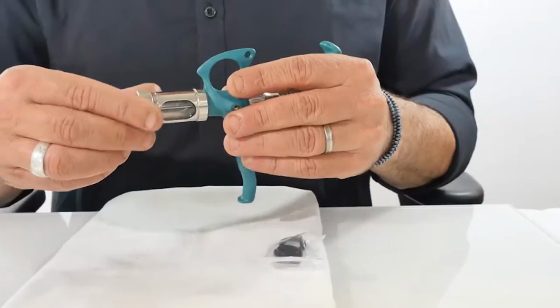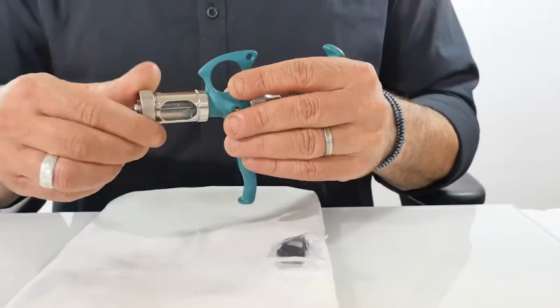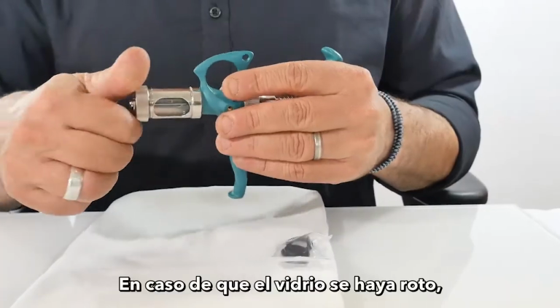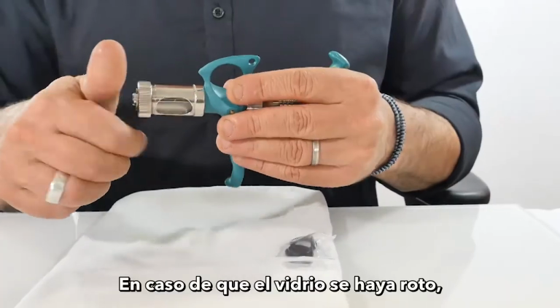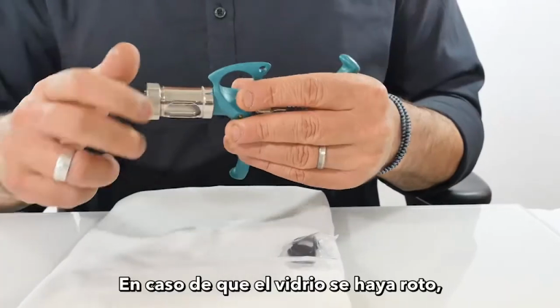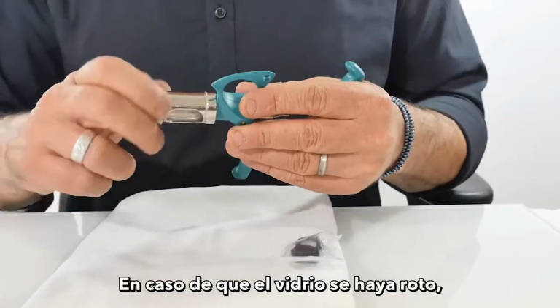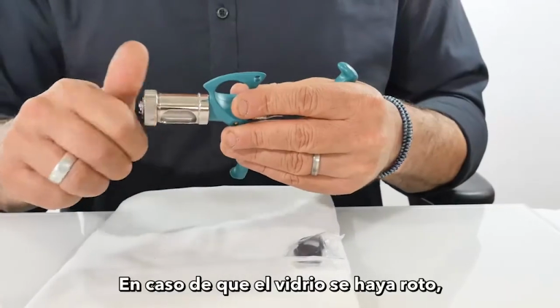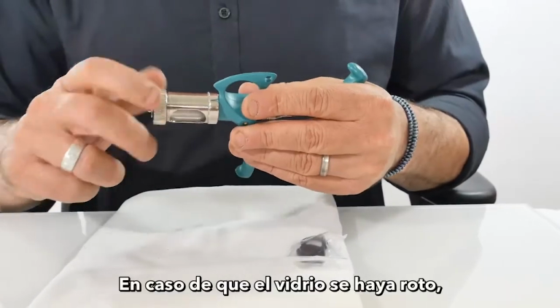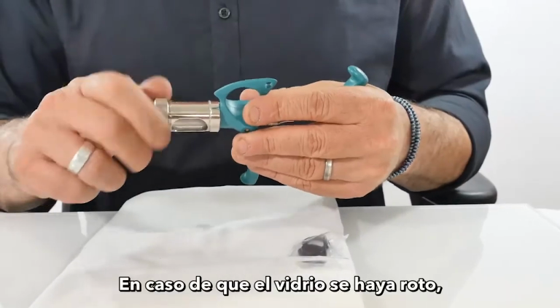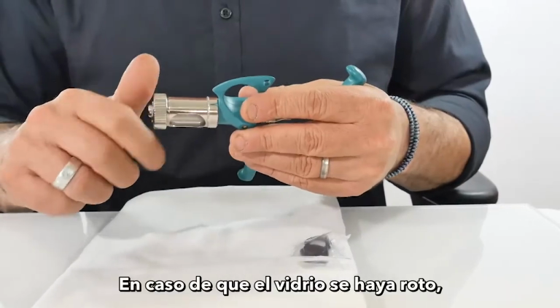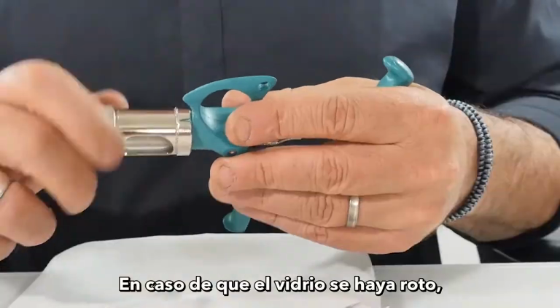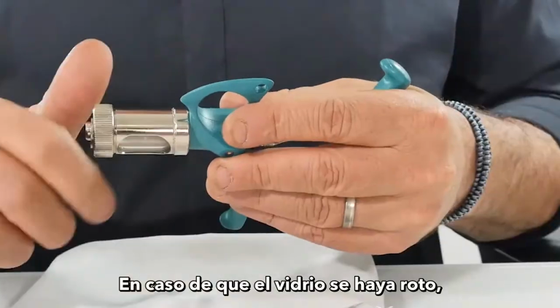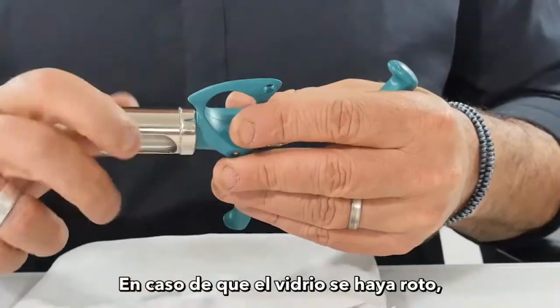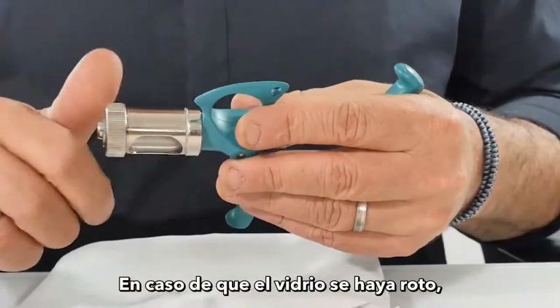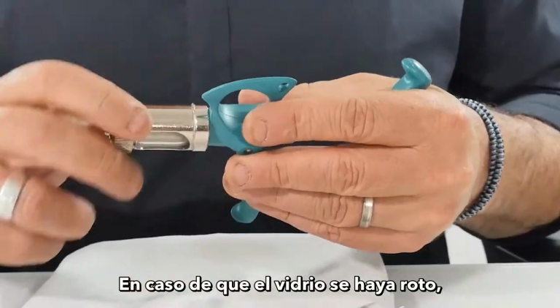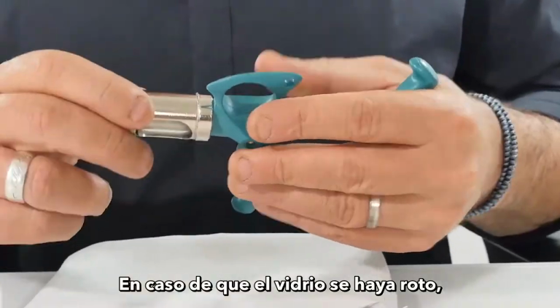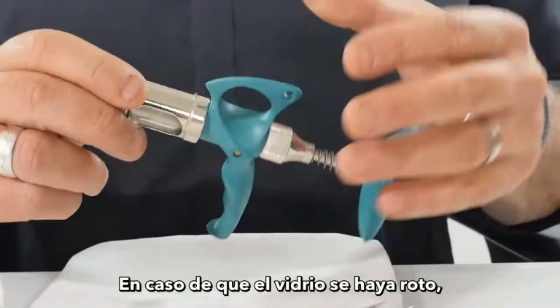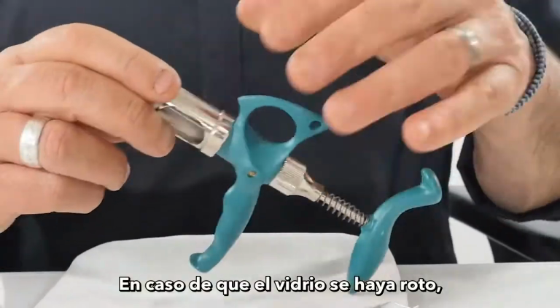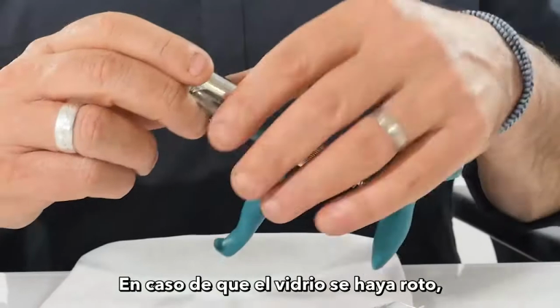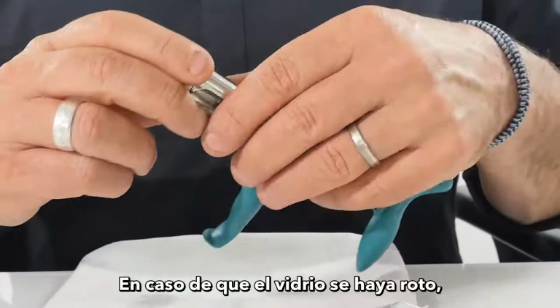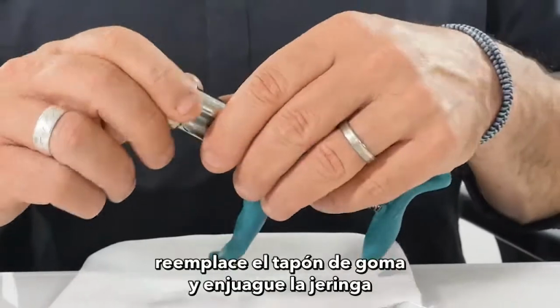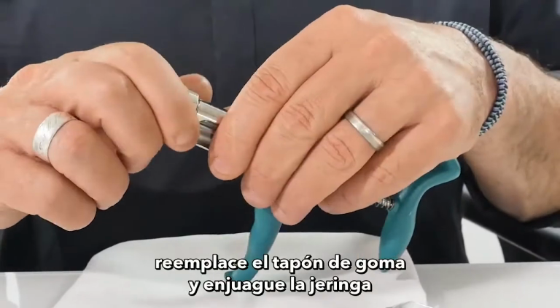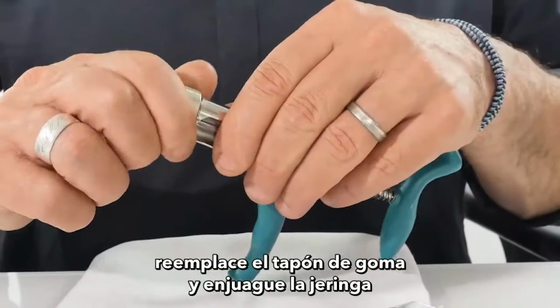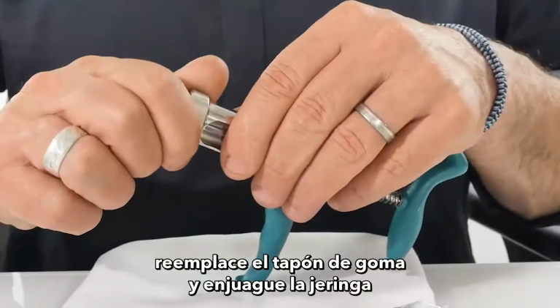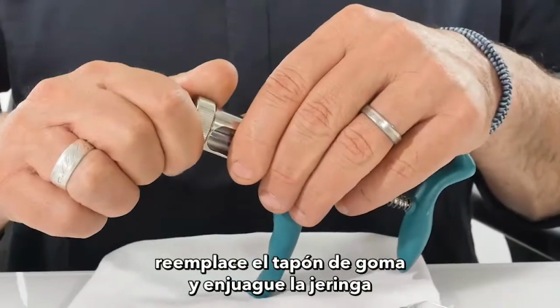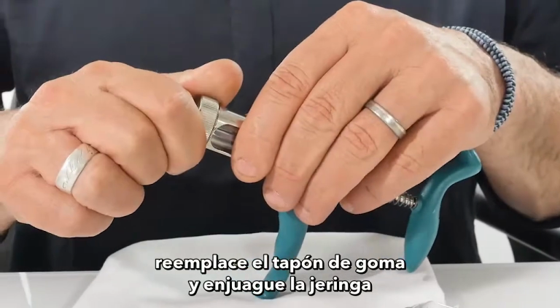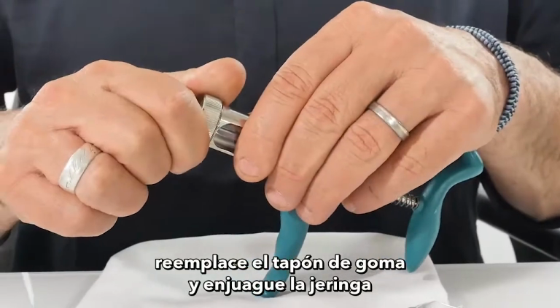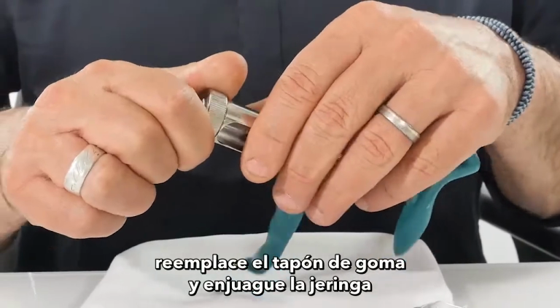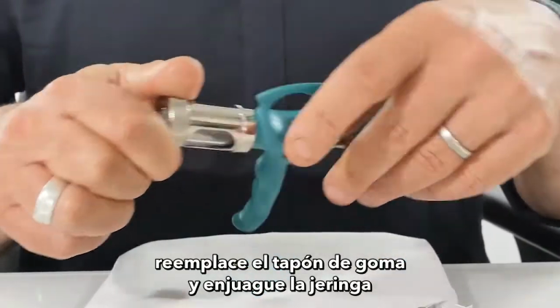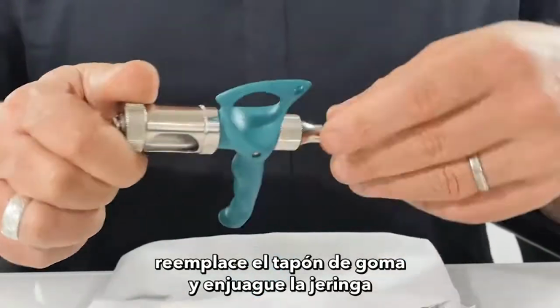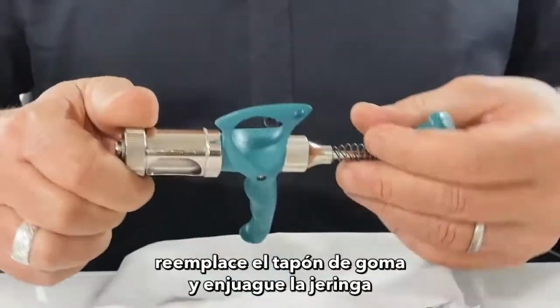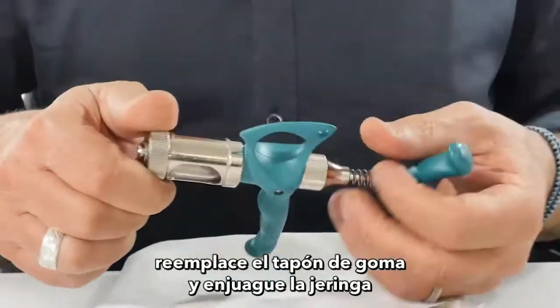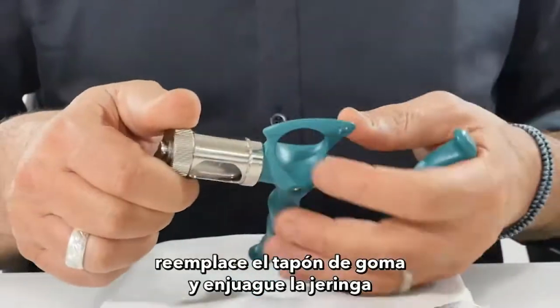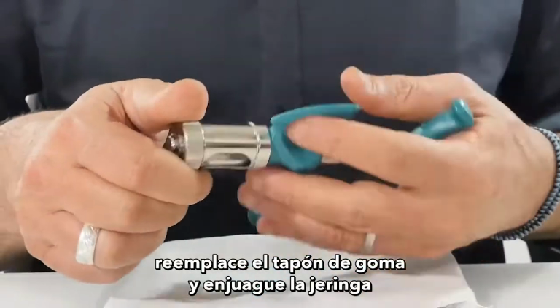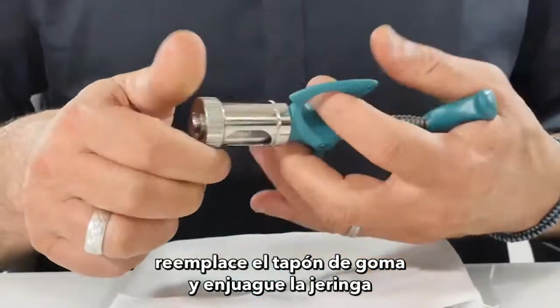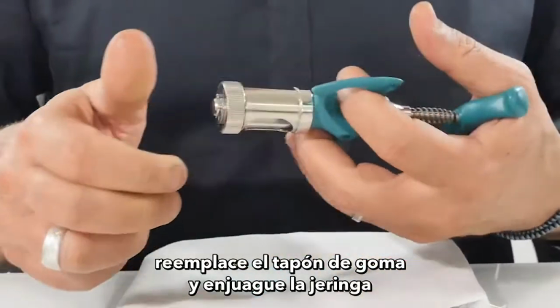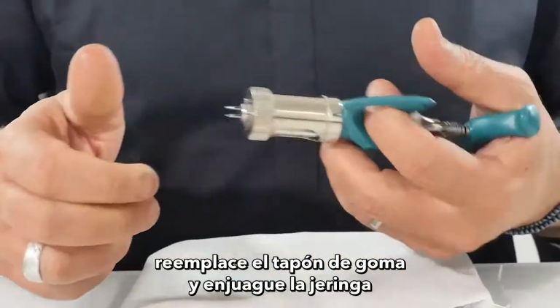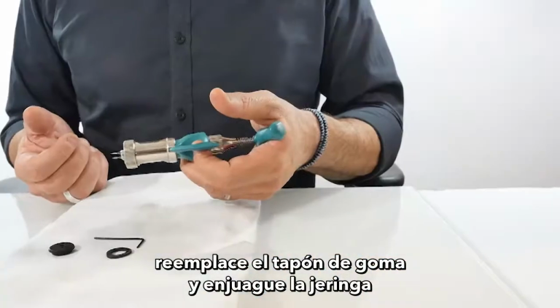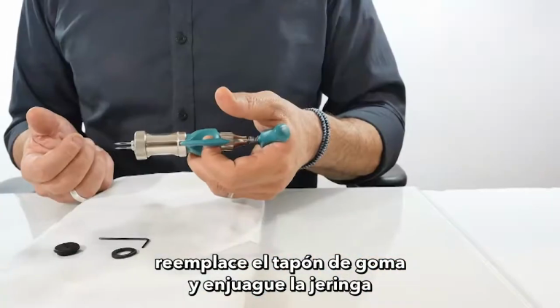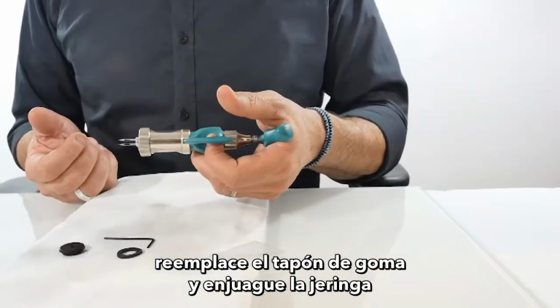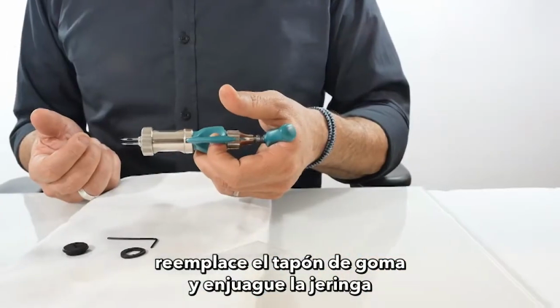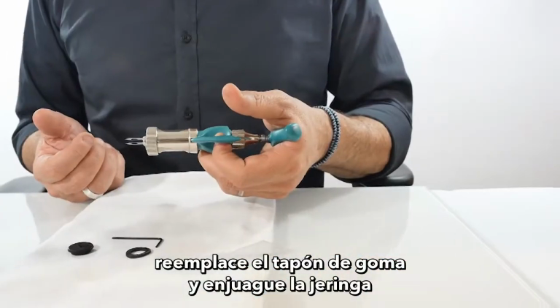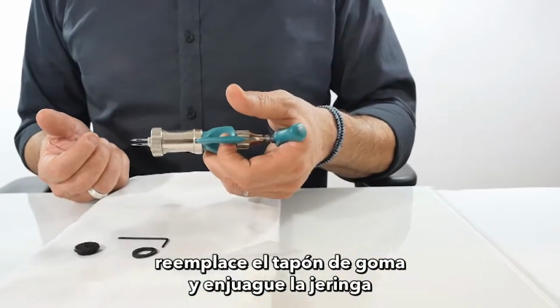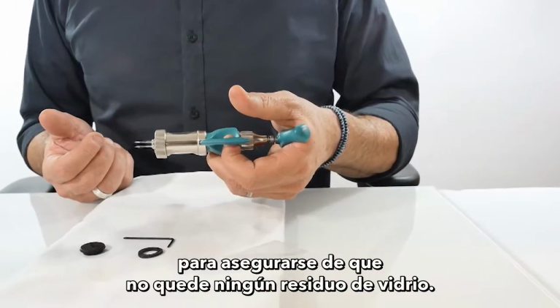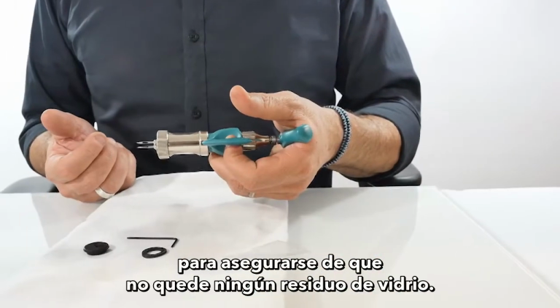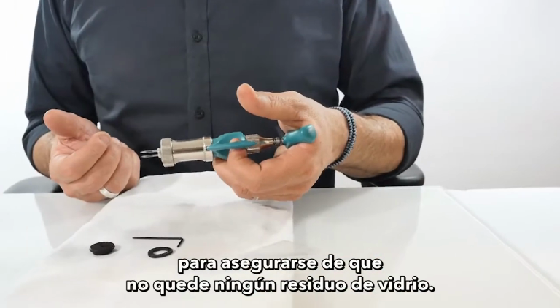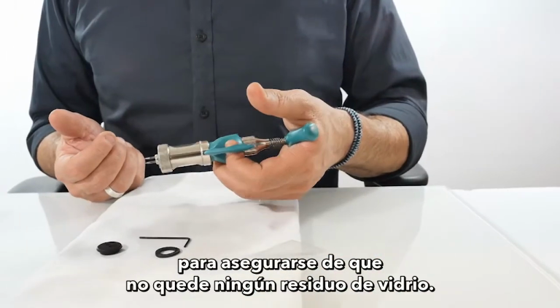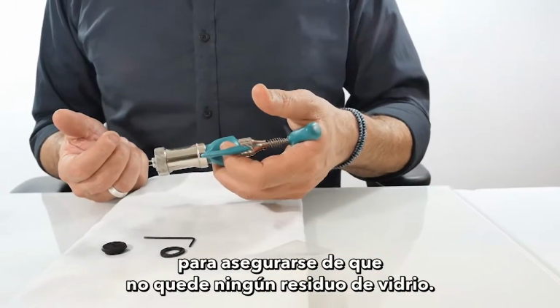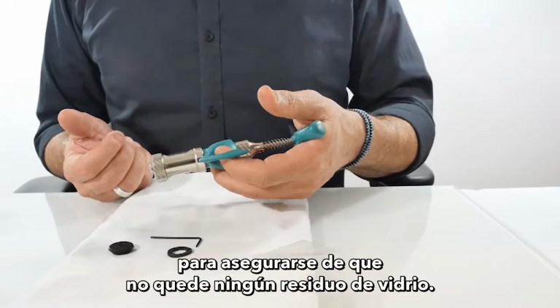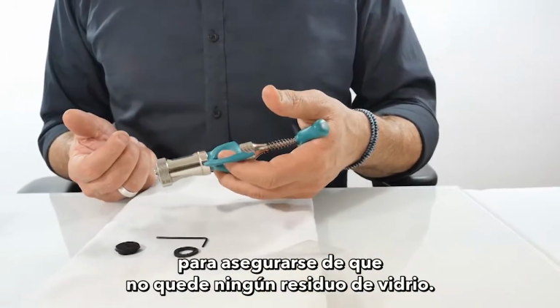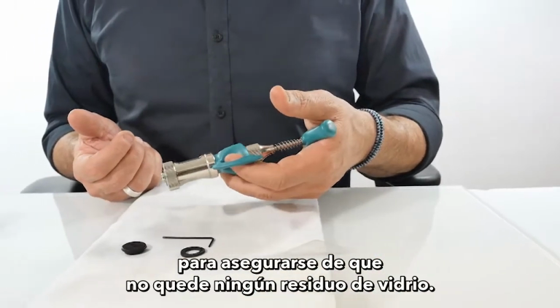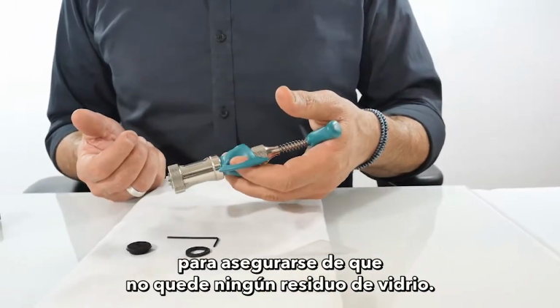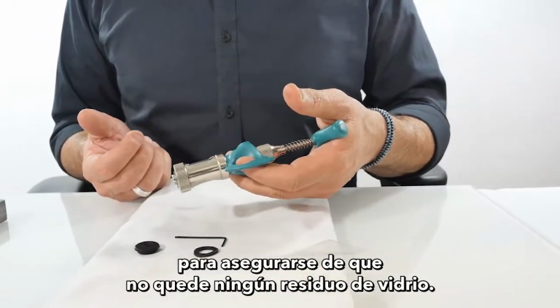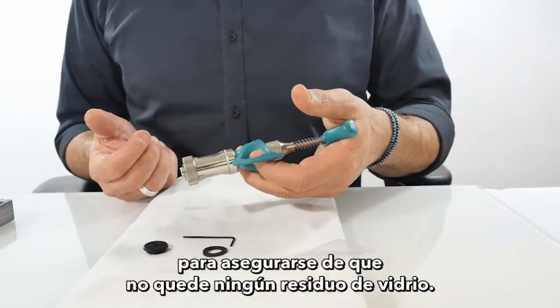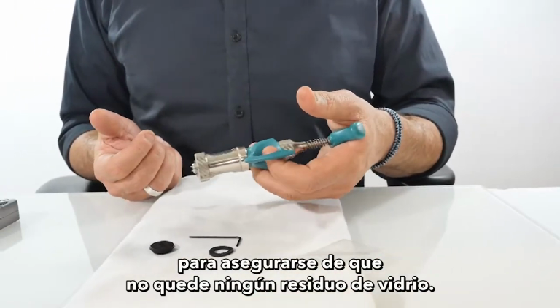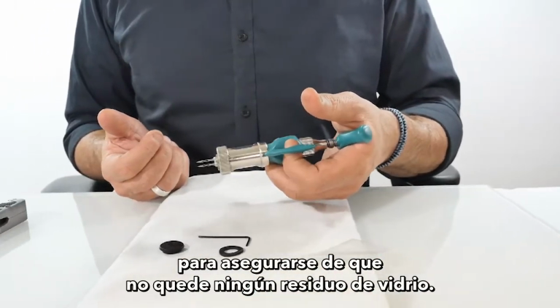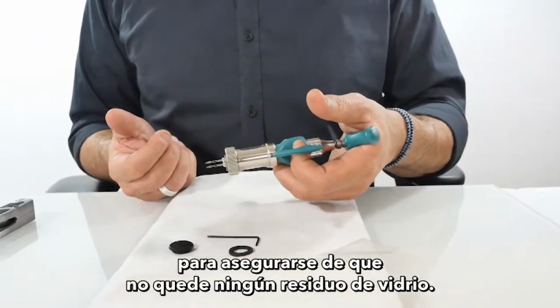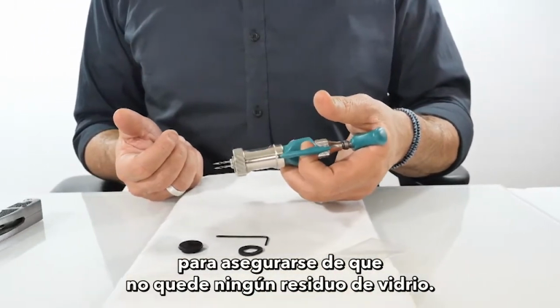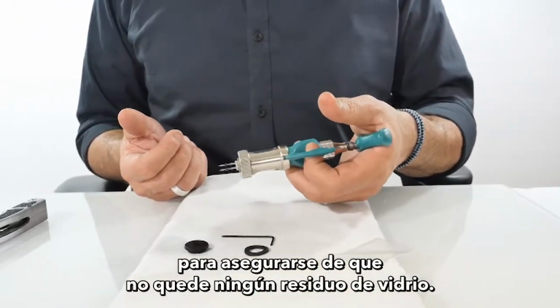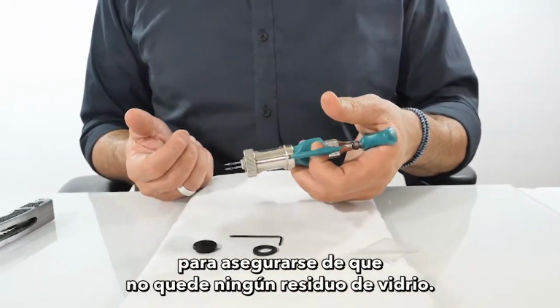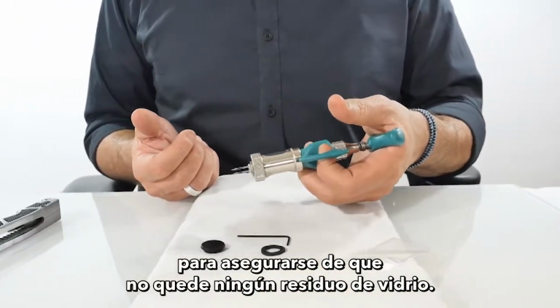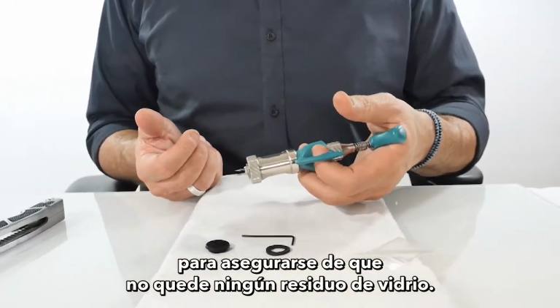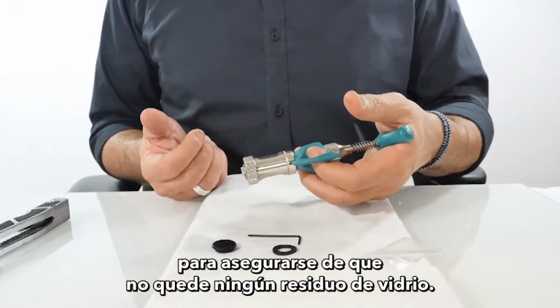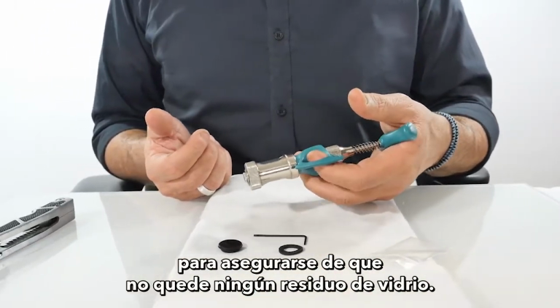In case the glass was broken, replace the rubber stopper and rinse the syringe to make sure there is no glass residue left.